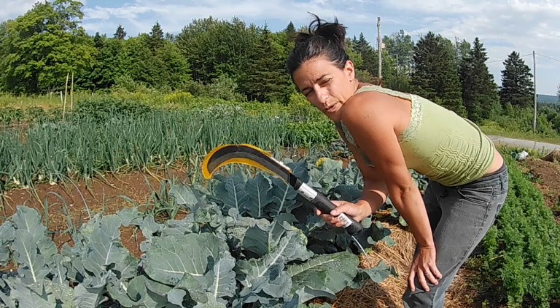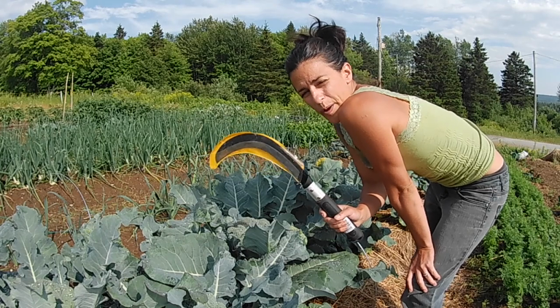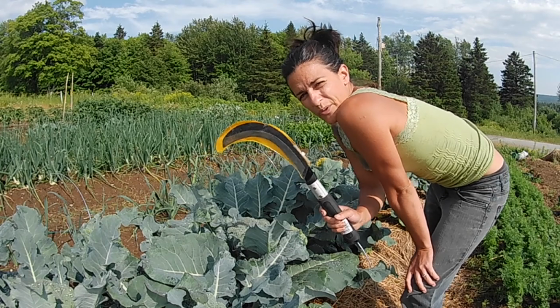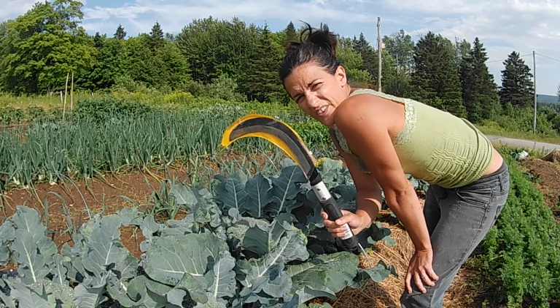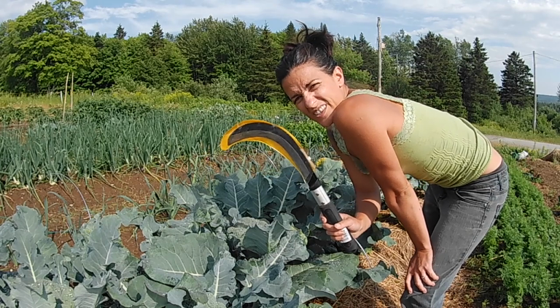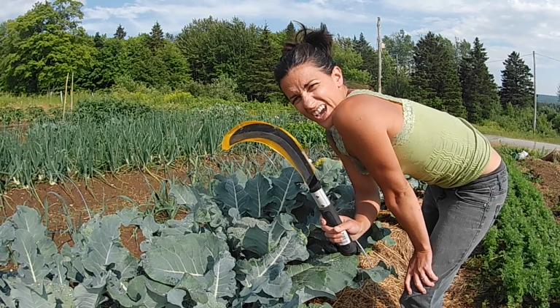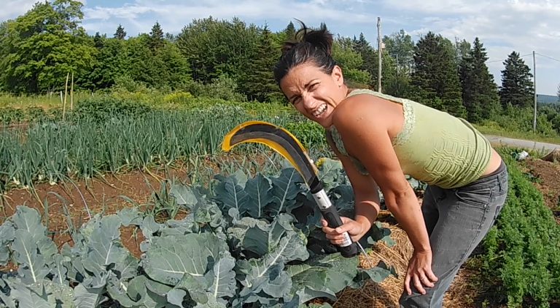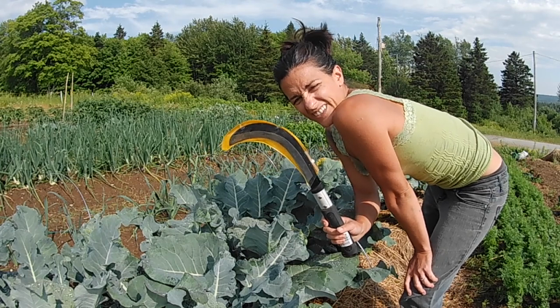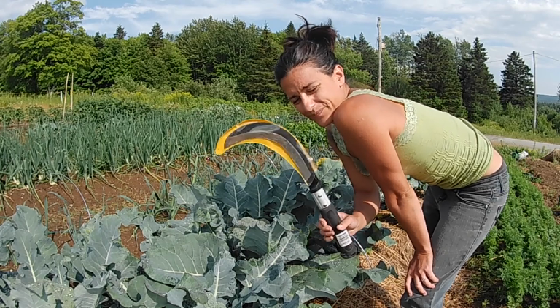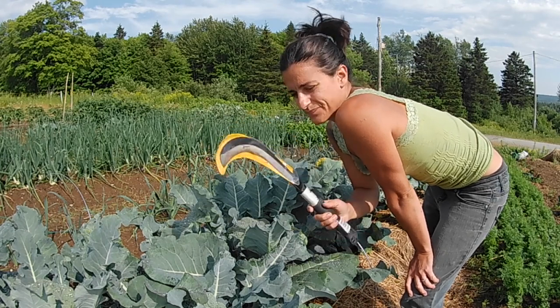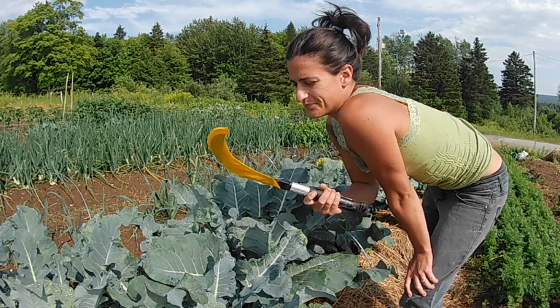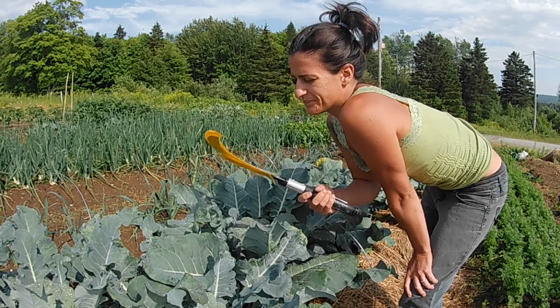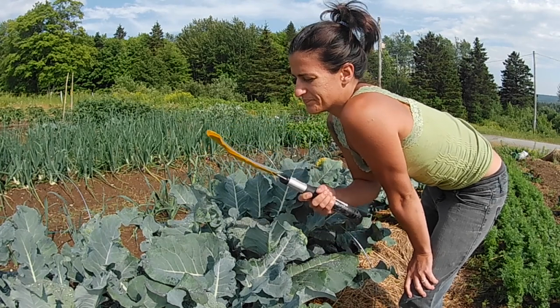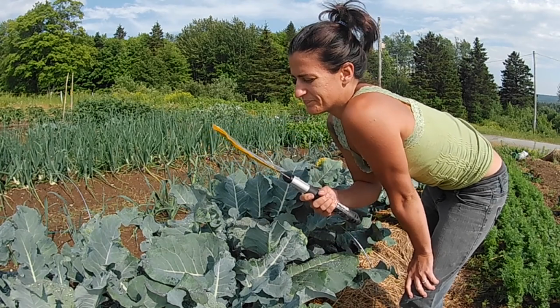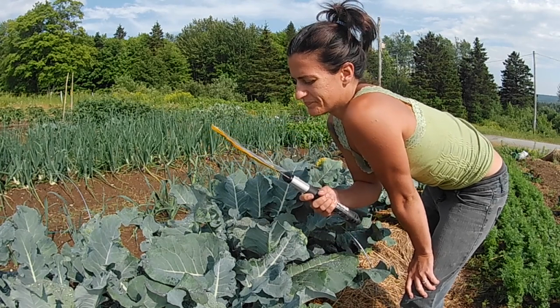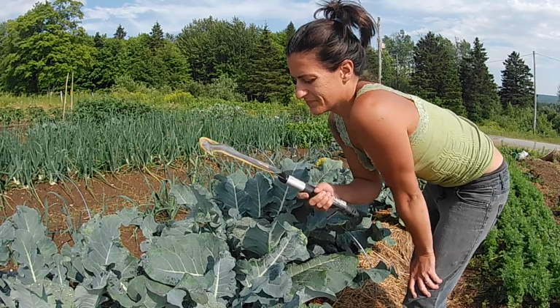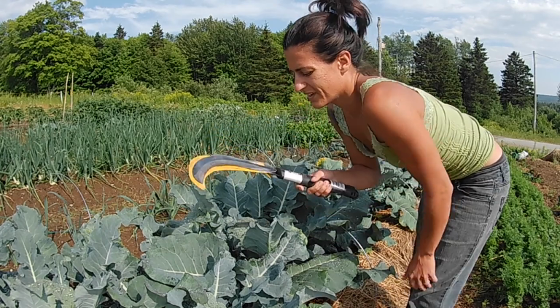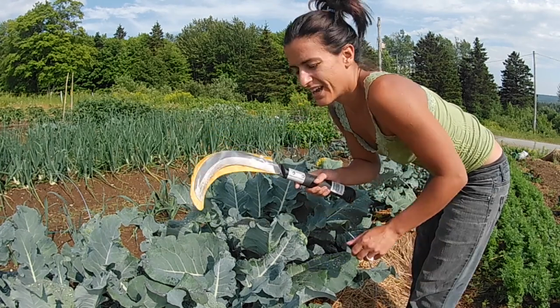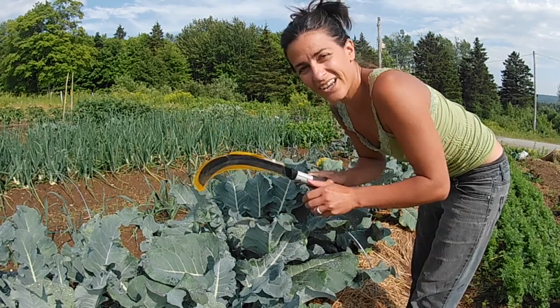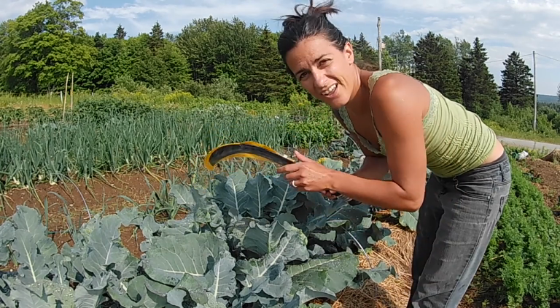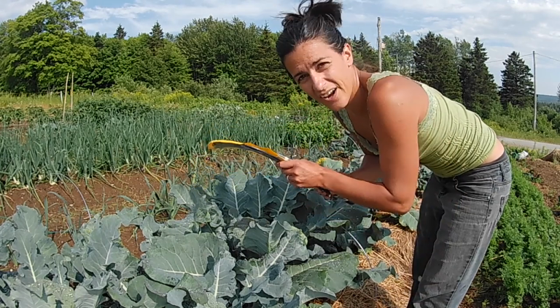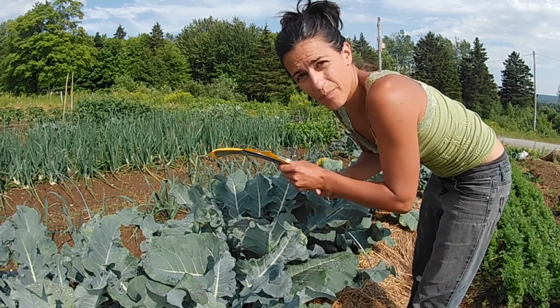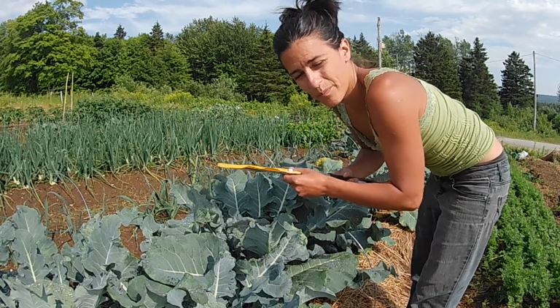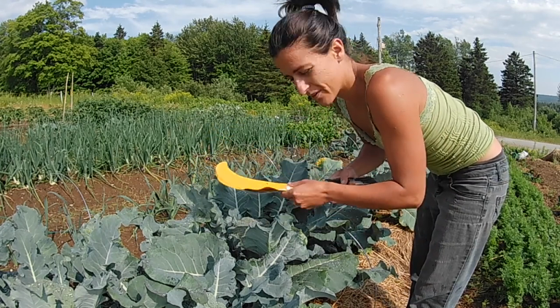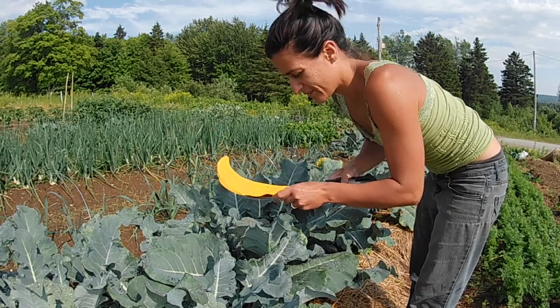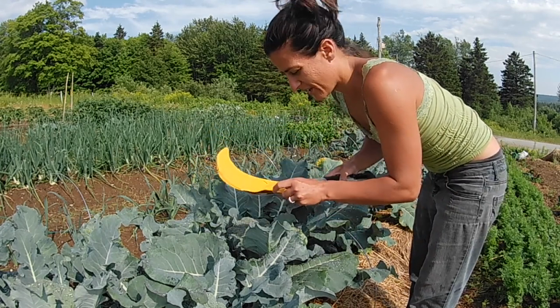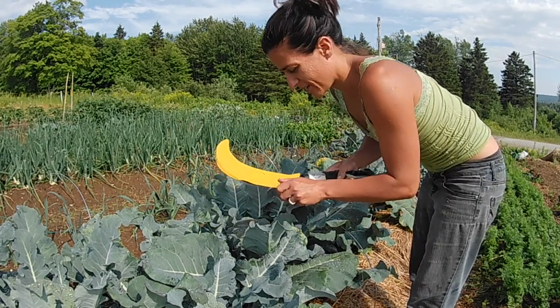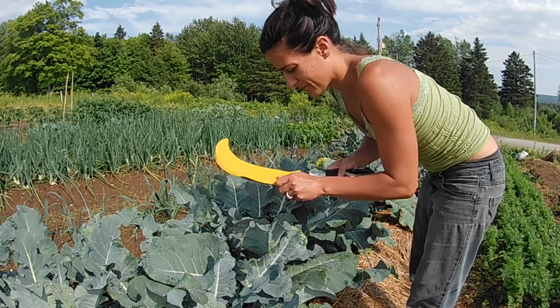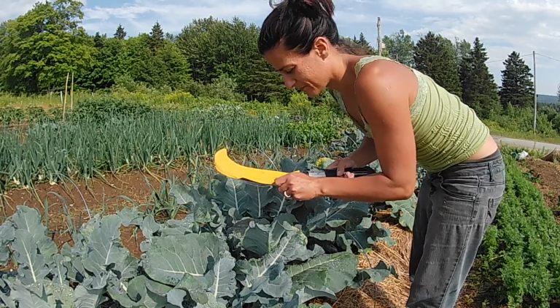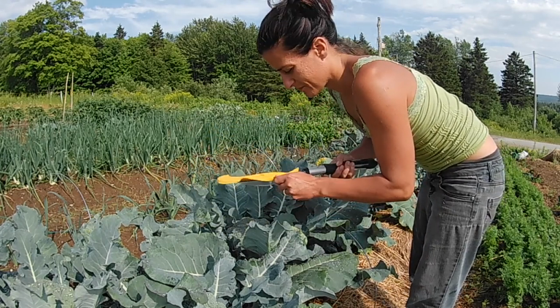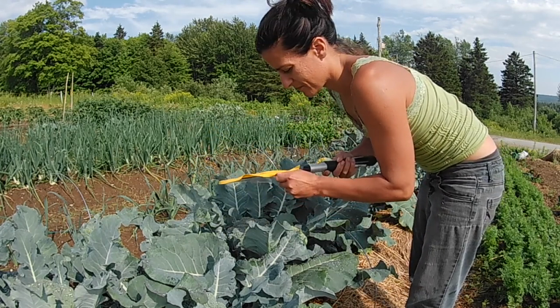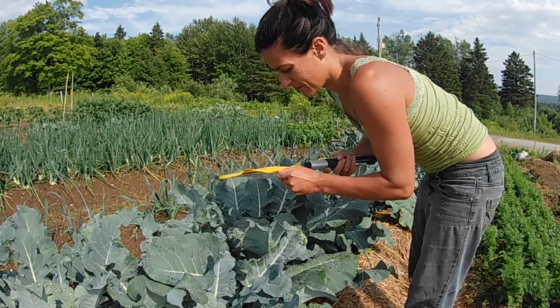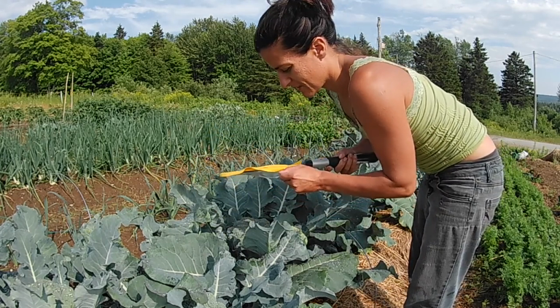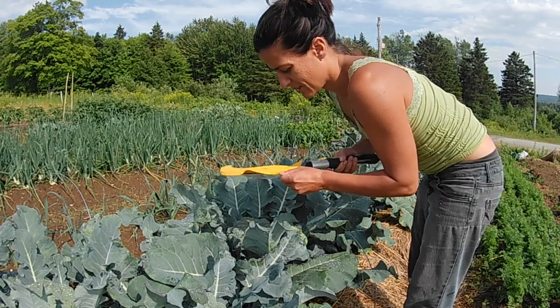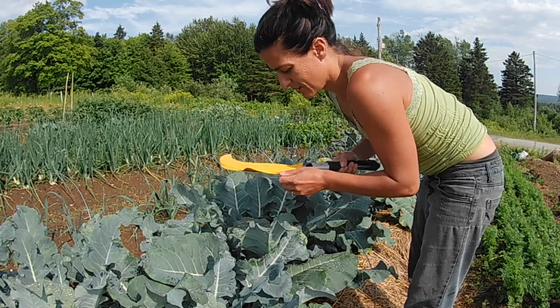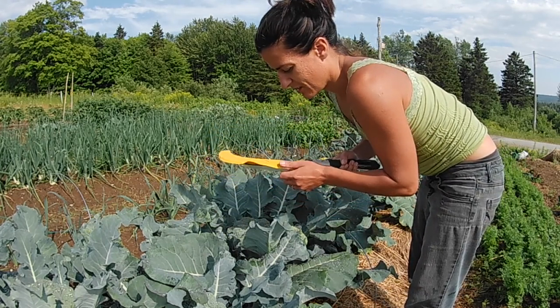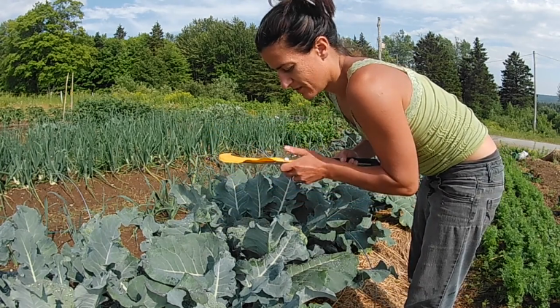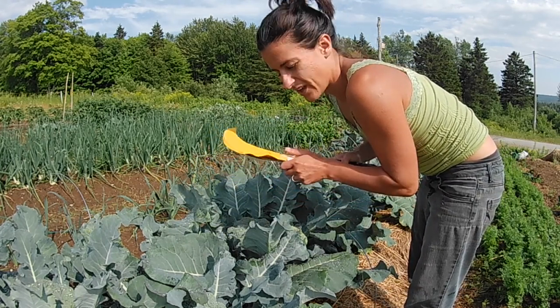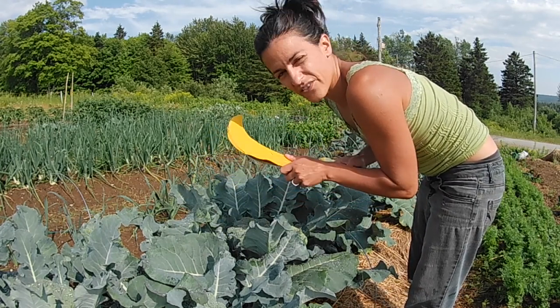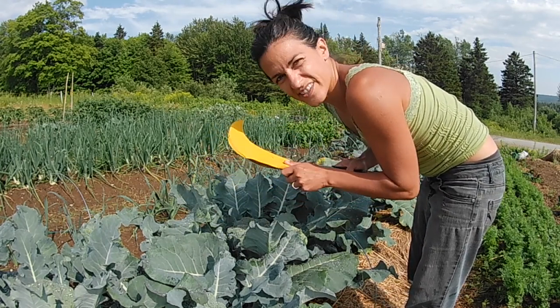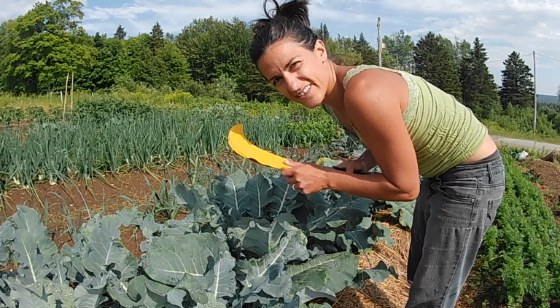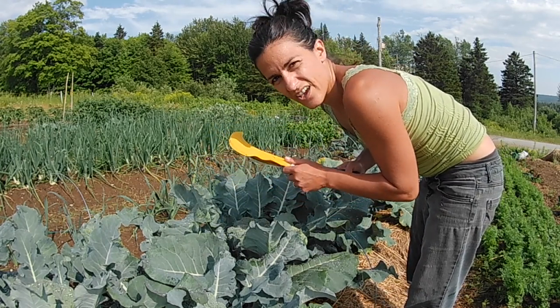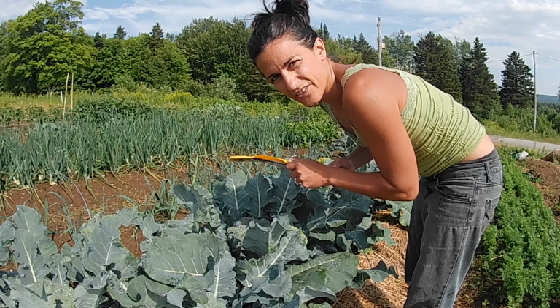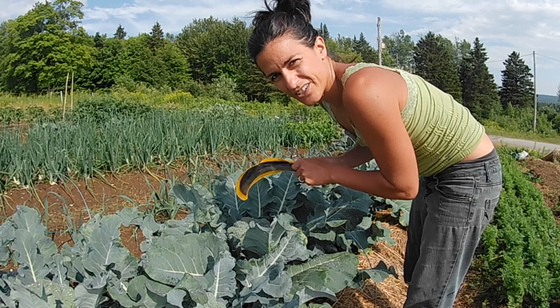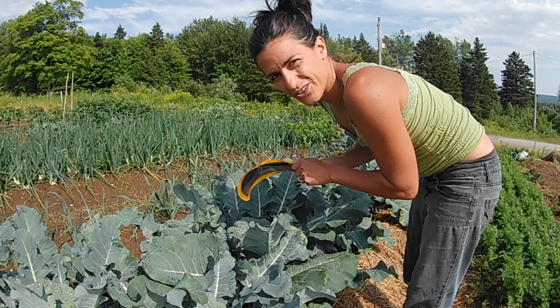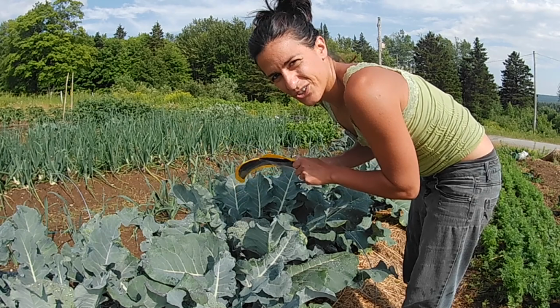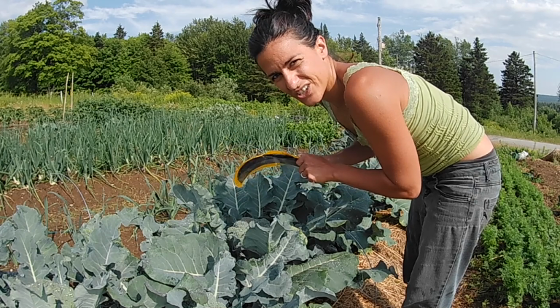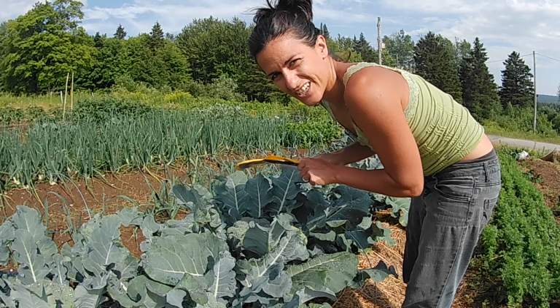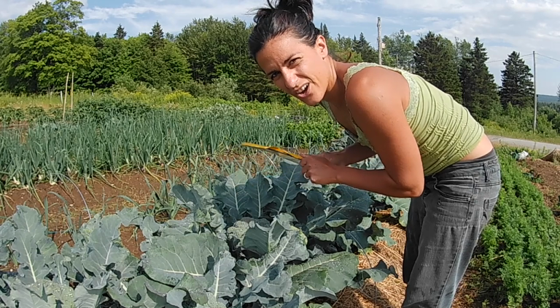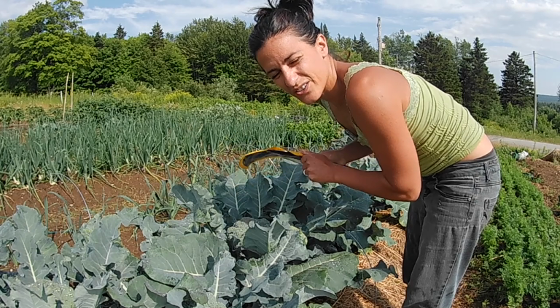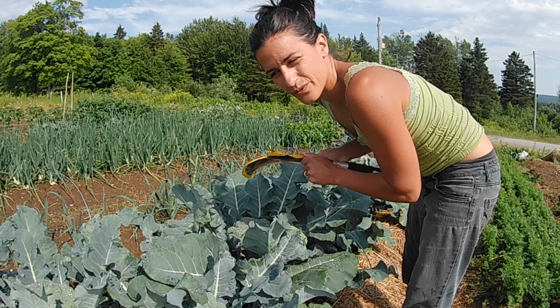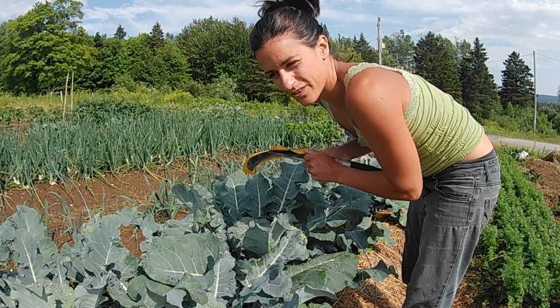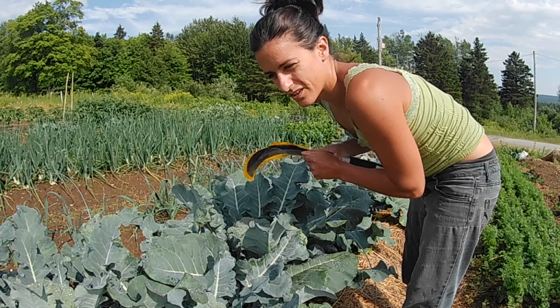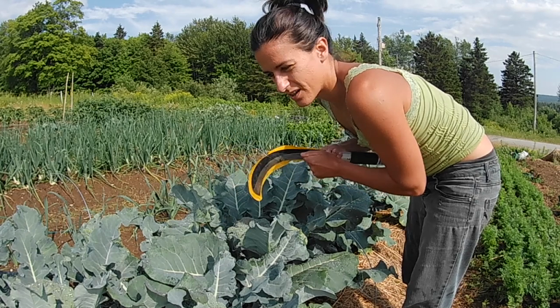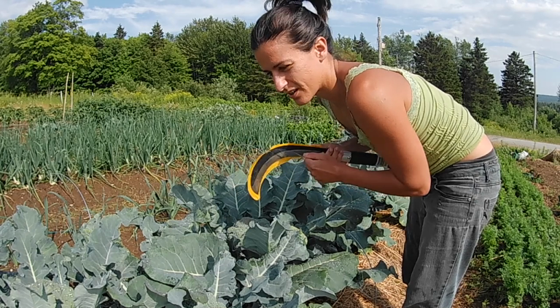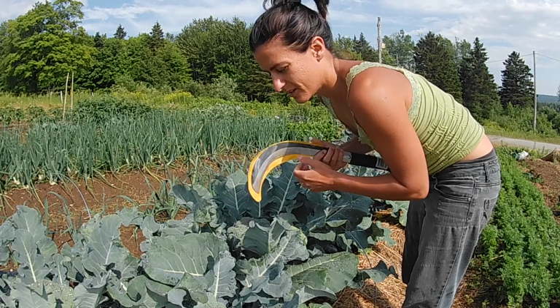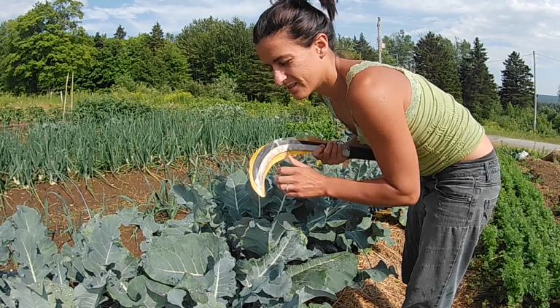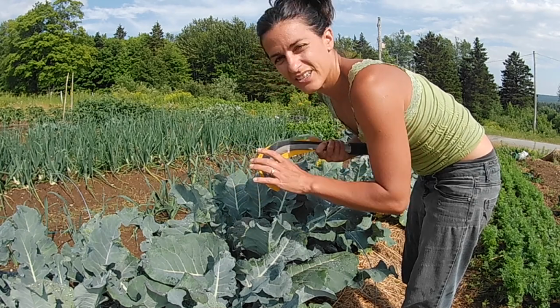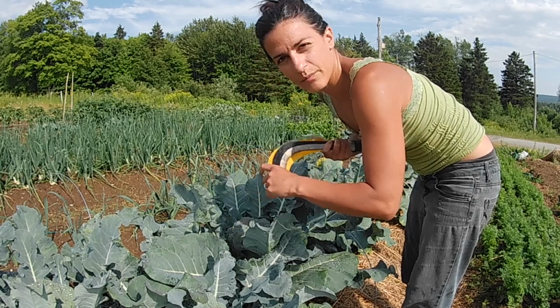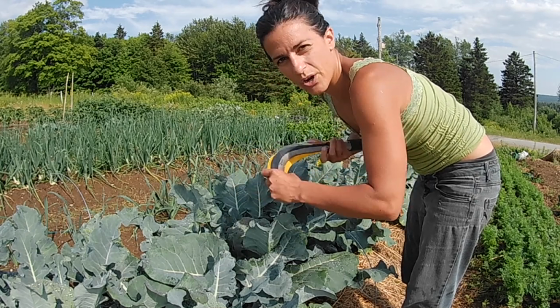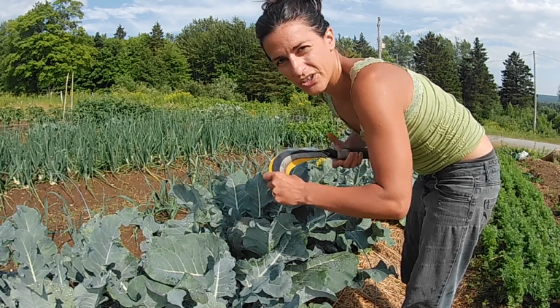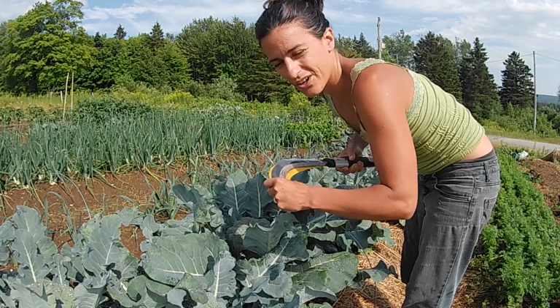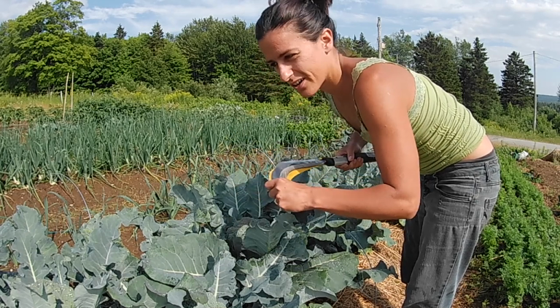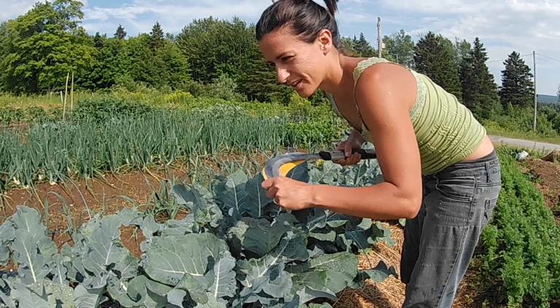Remember this guy? I got it at my birthday. If you haven't seen that video, go check it out. It's with the teen market garden.